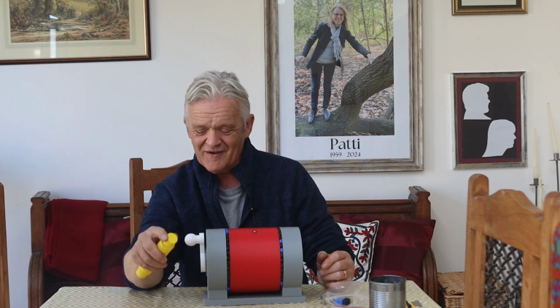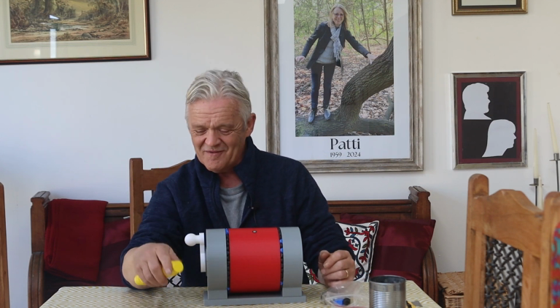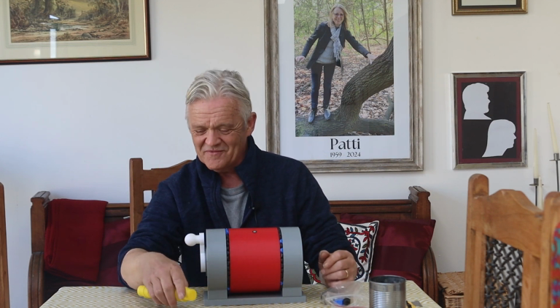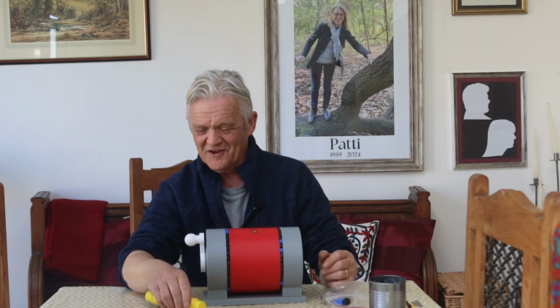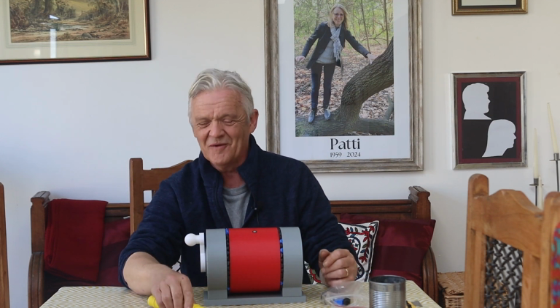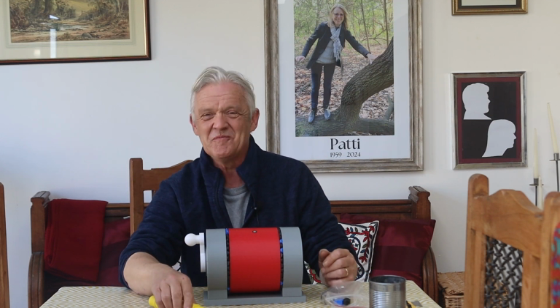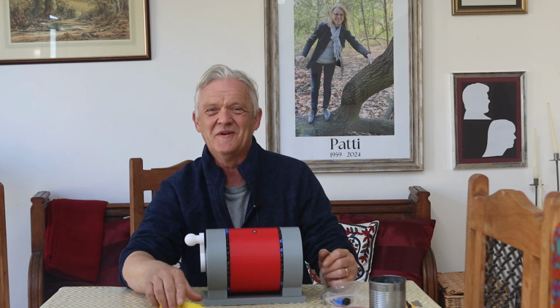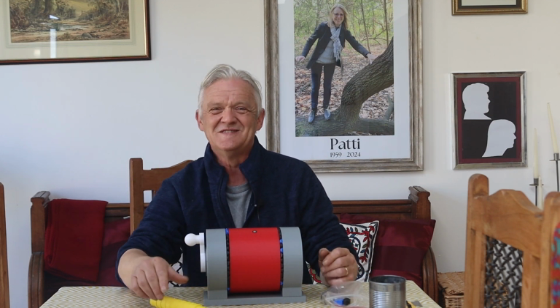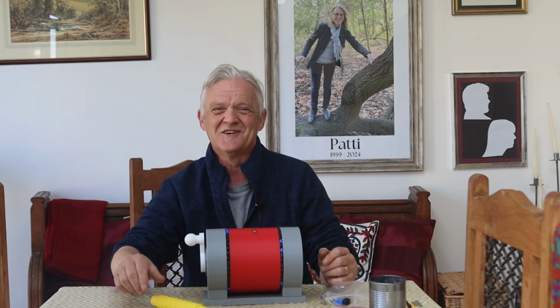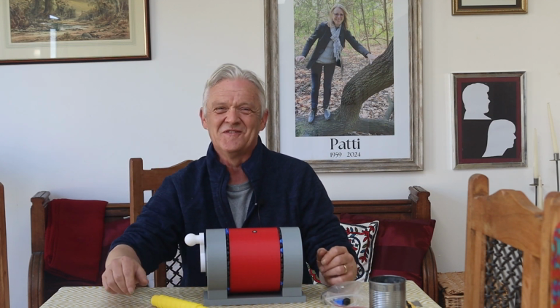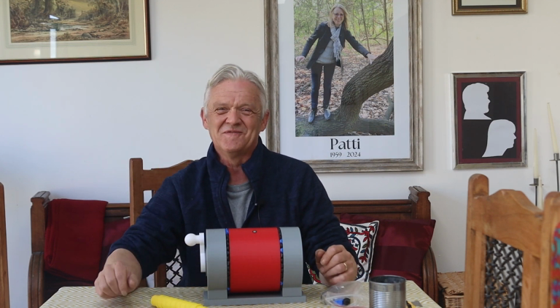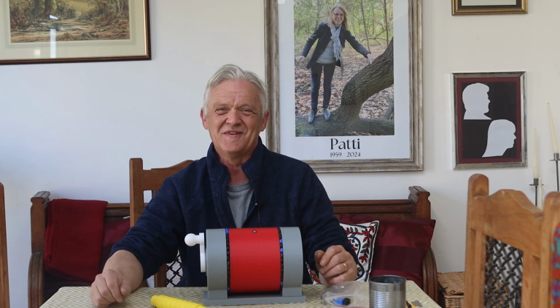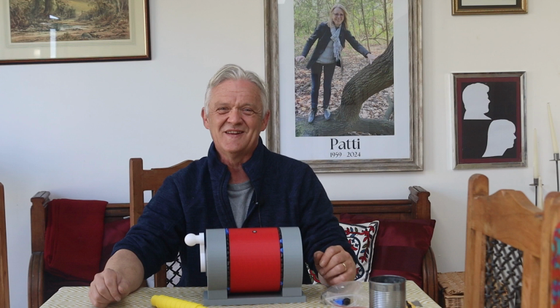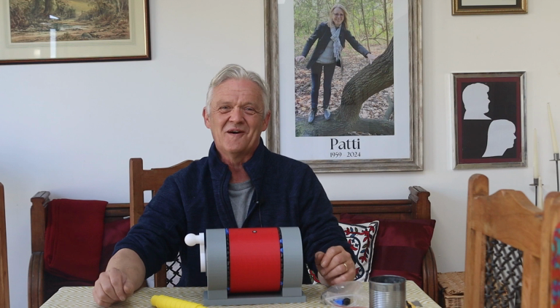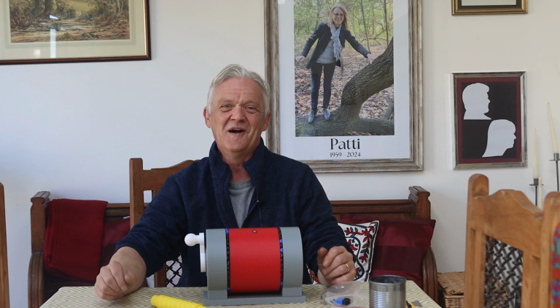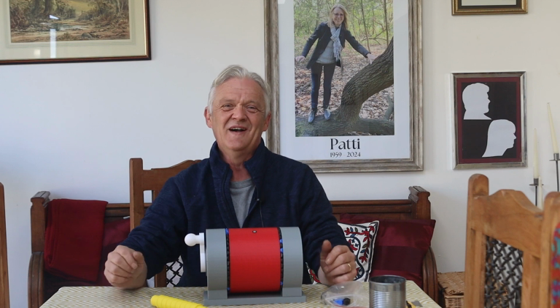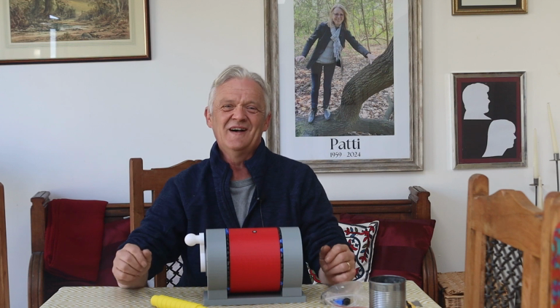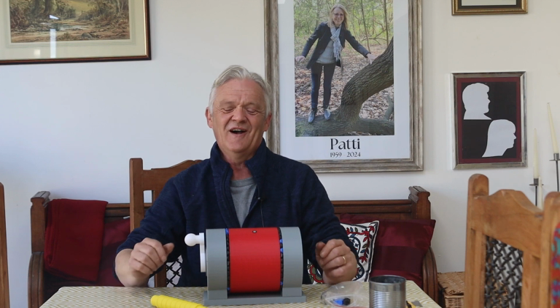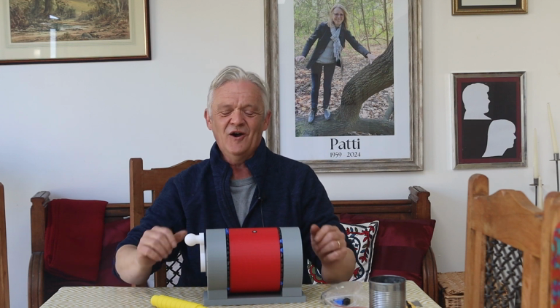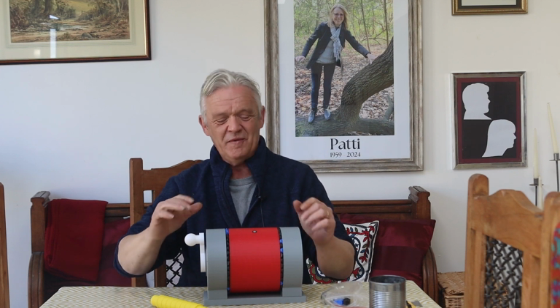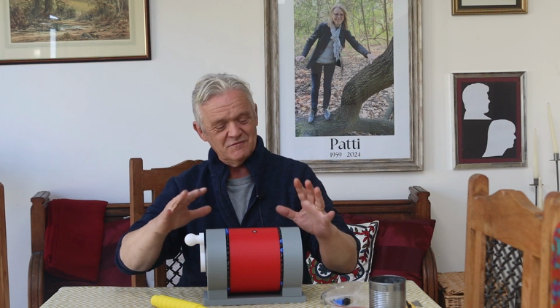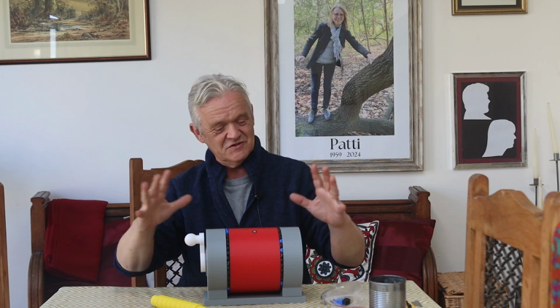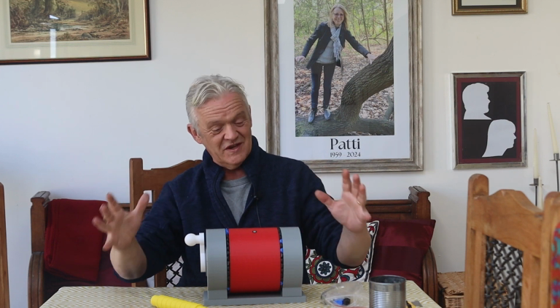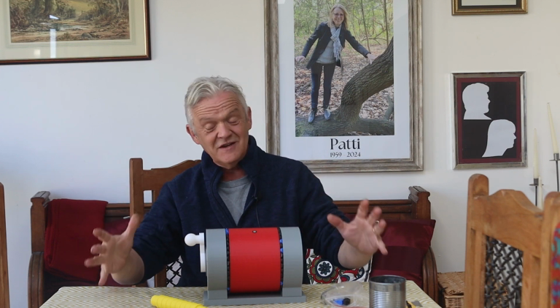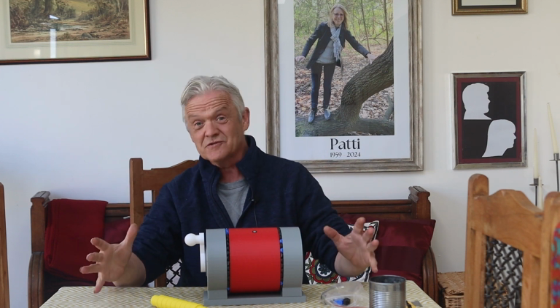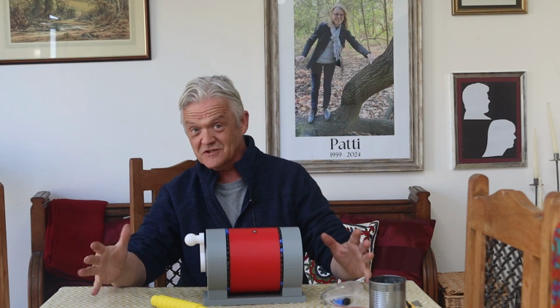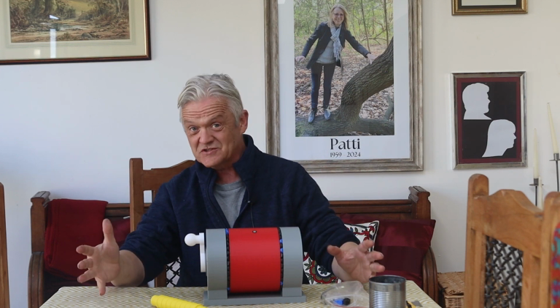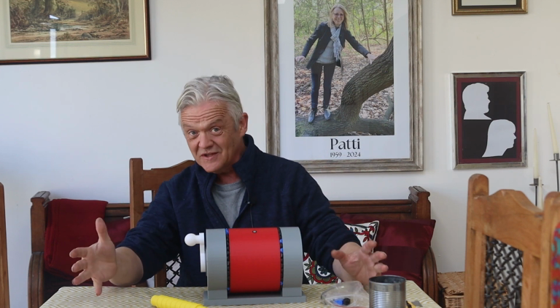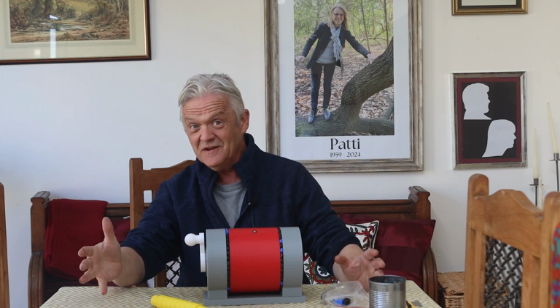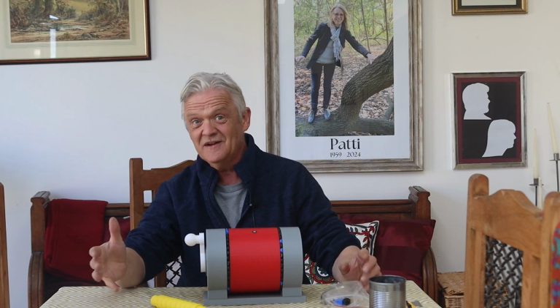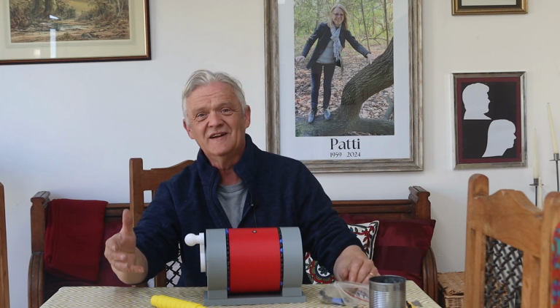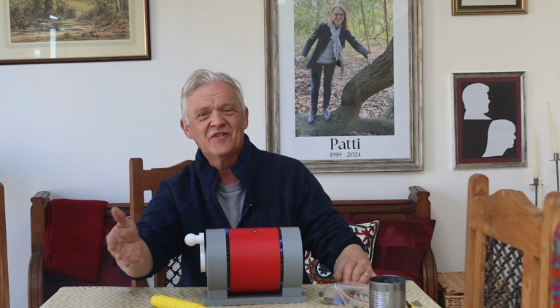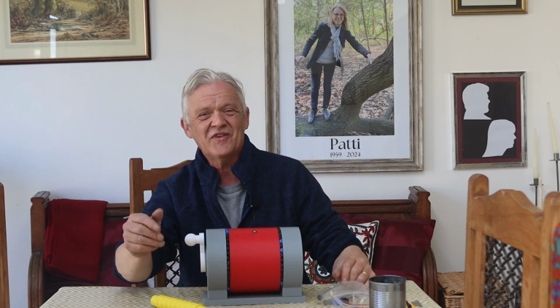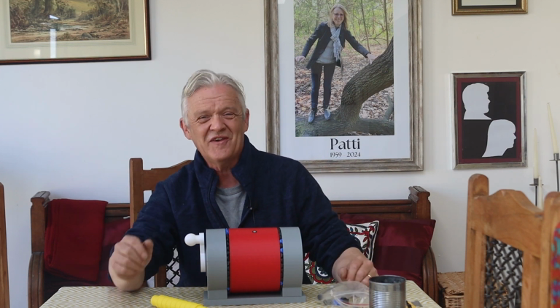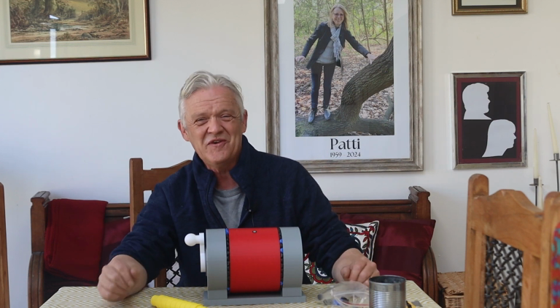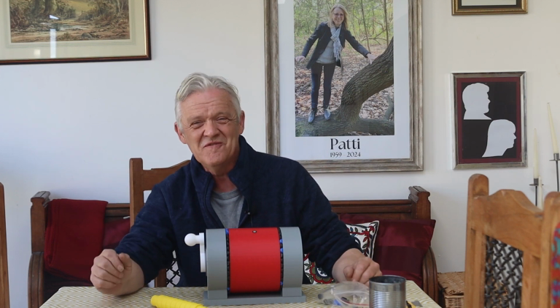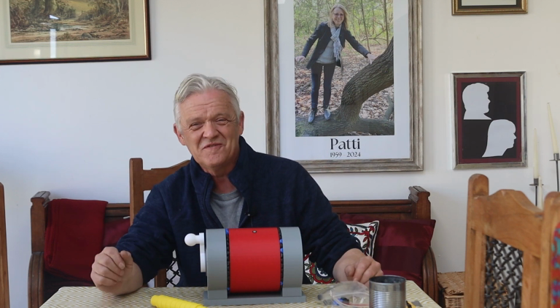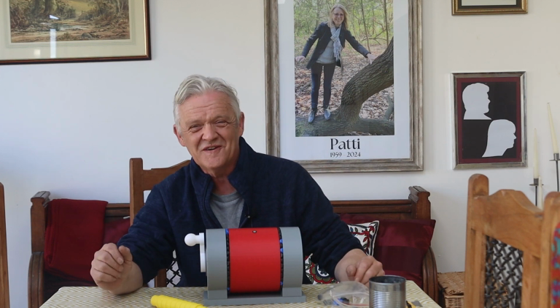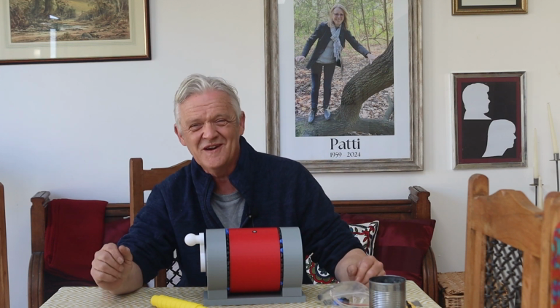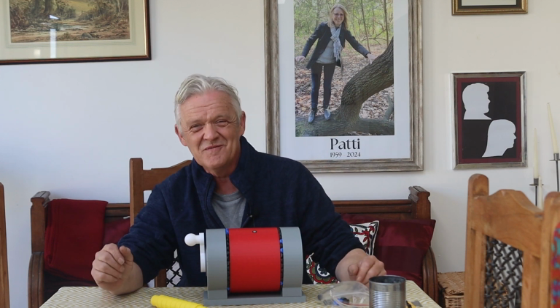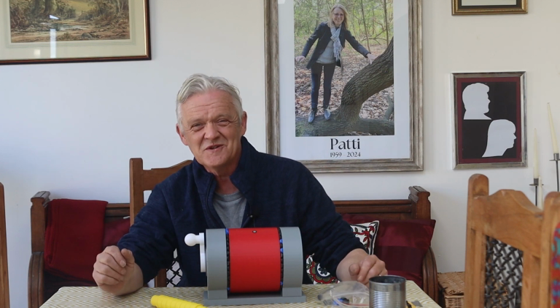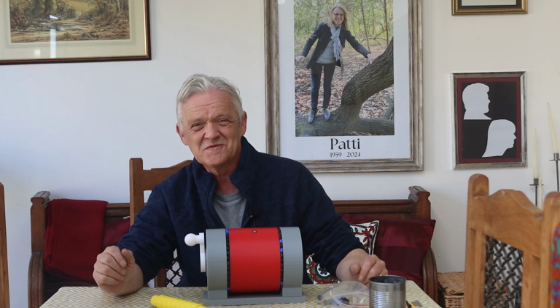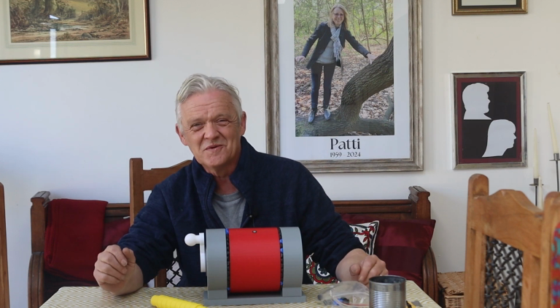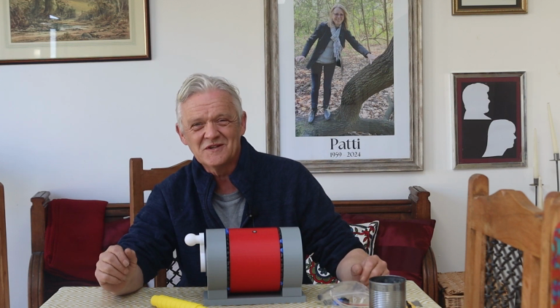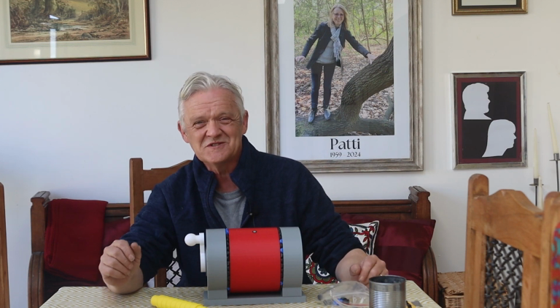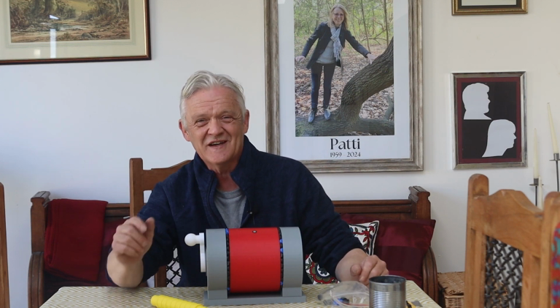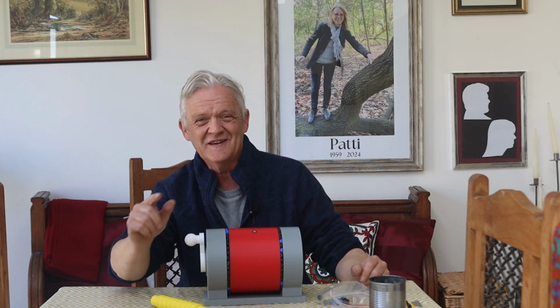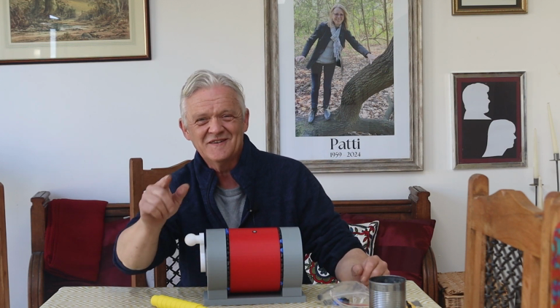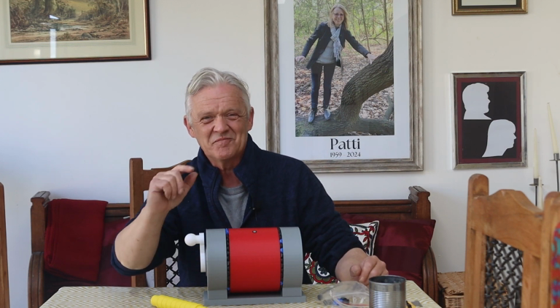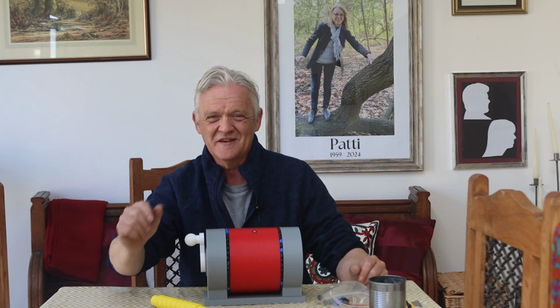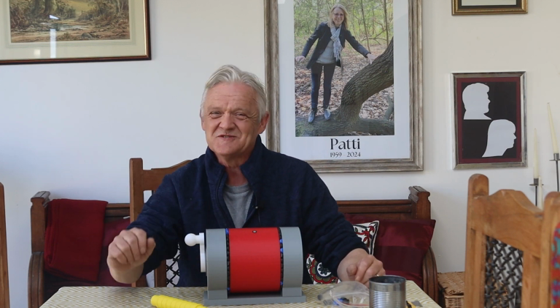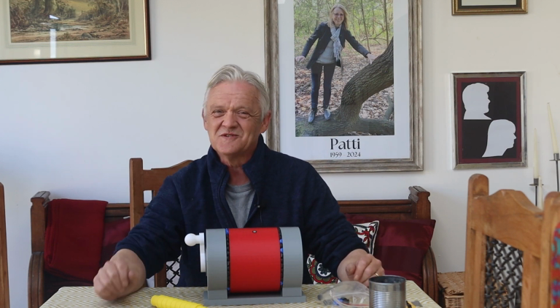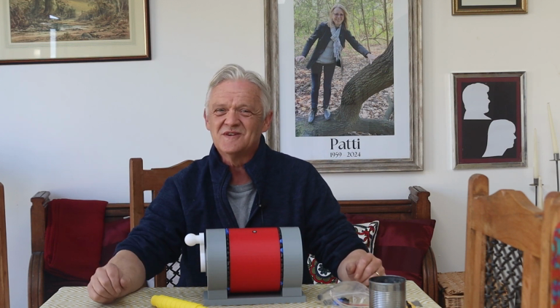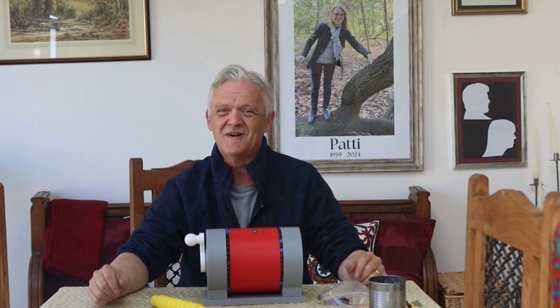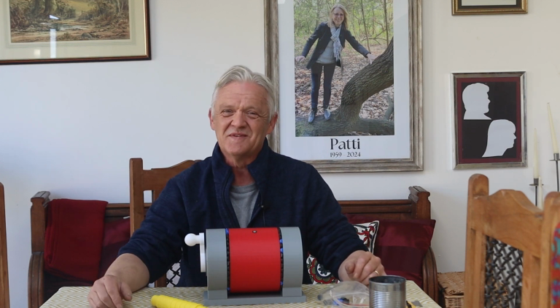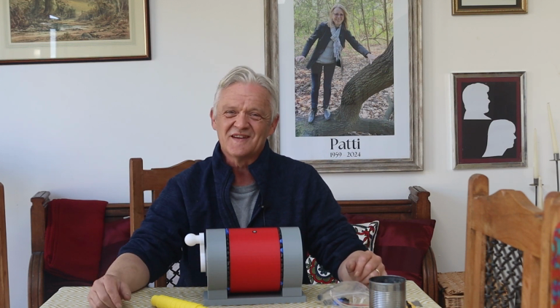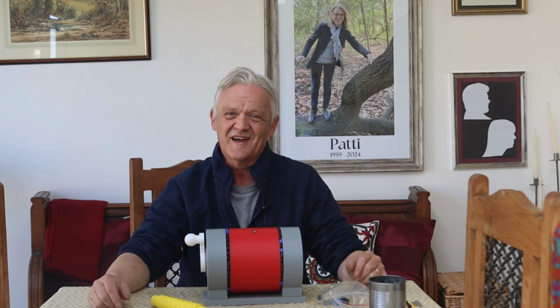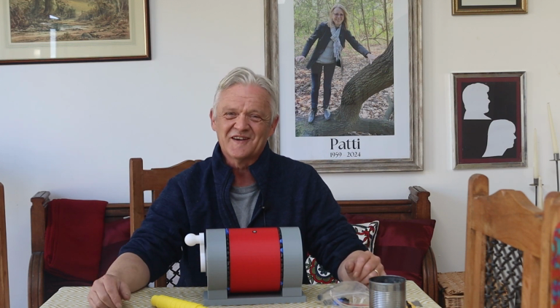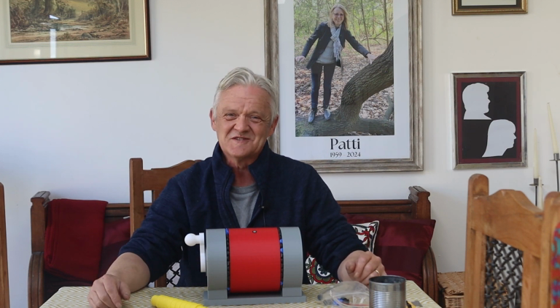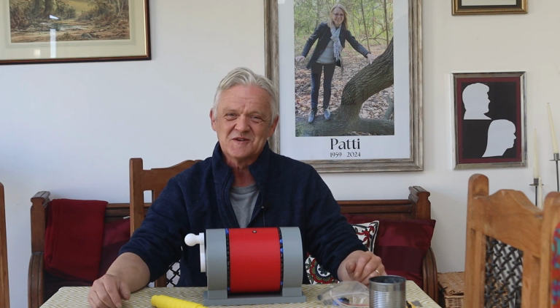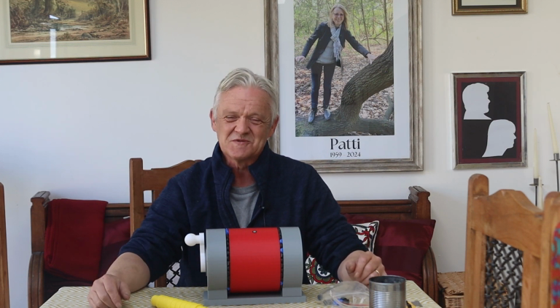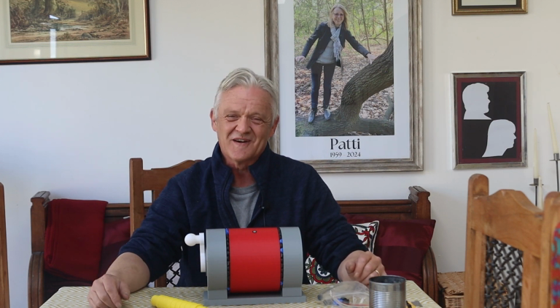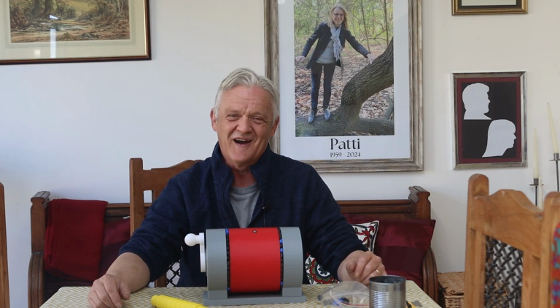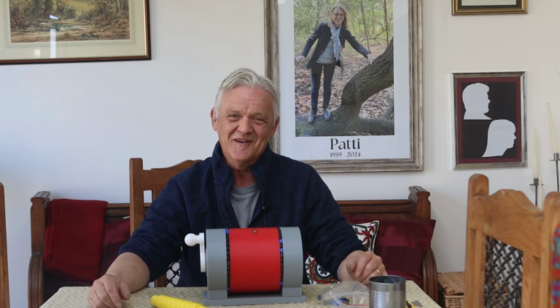Anyway, I hope you enjoyed the video and found it interesting. Thank you very much for watching, and please do remember to like and subscribe.